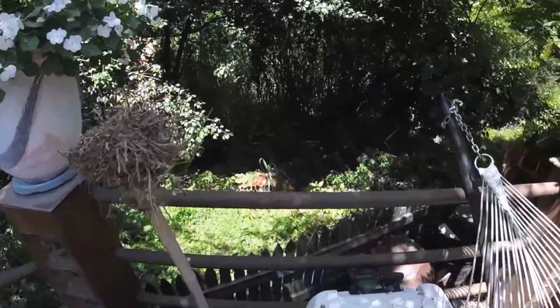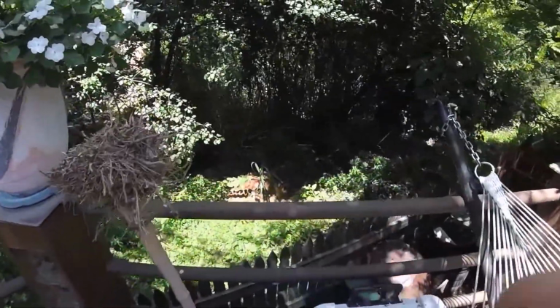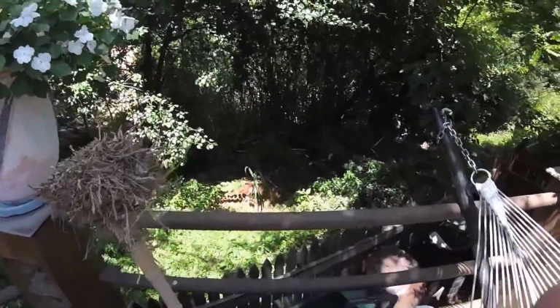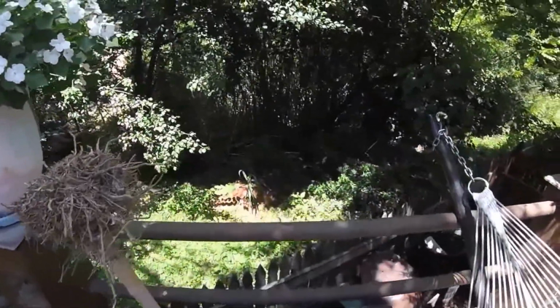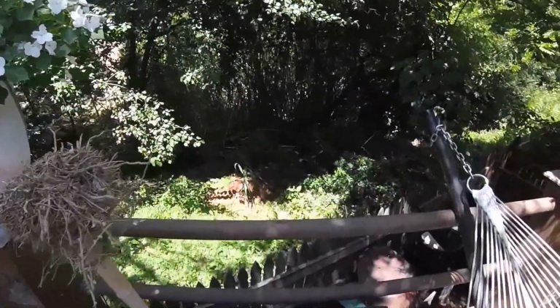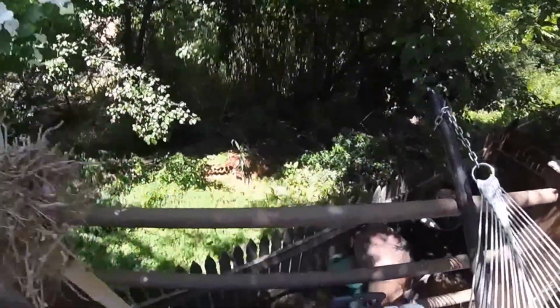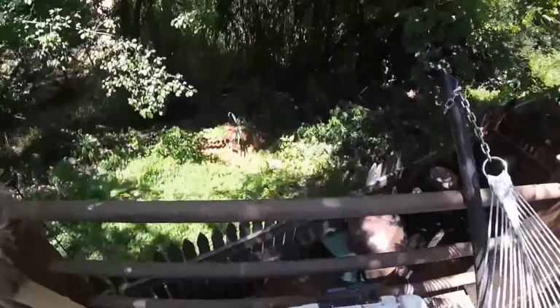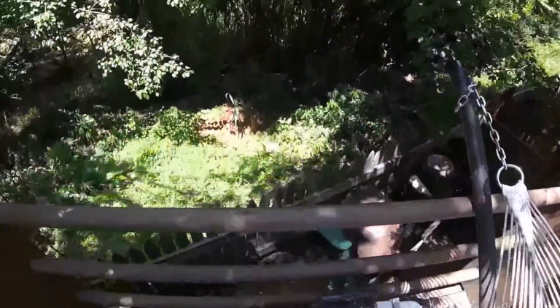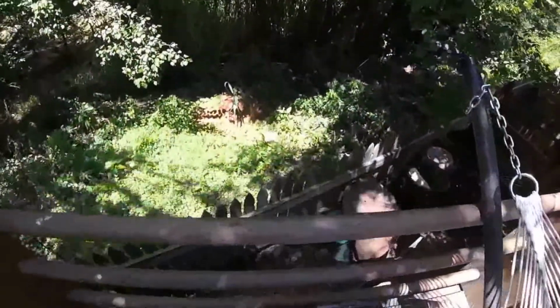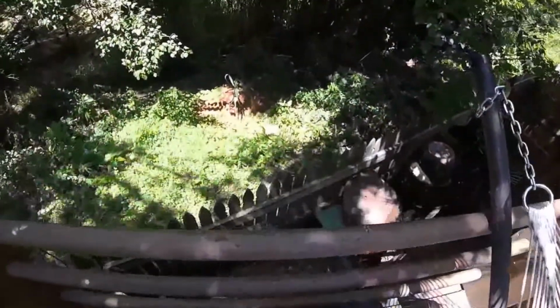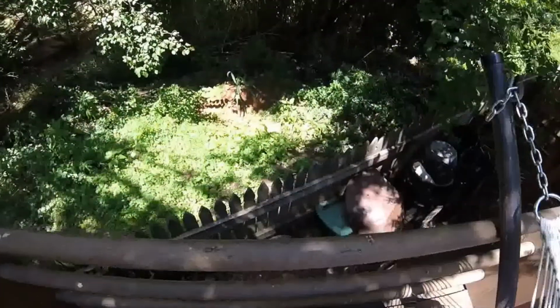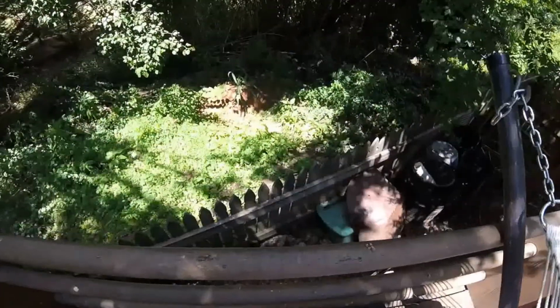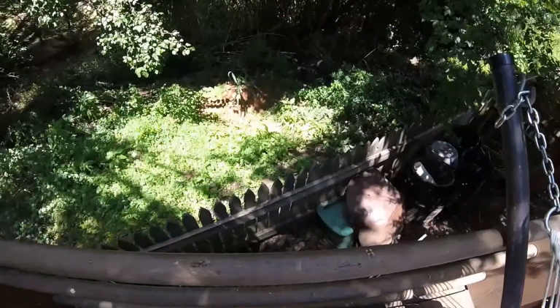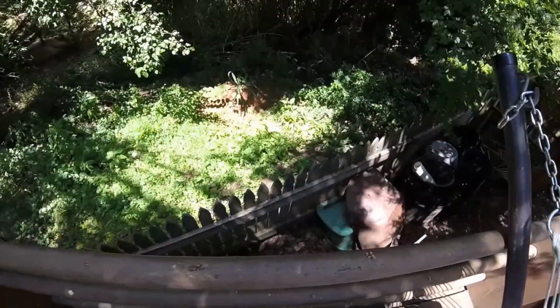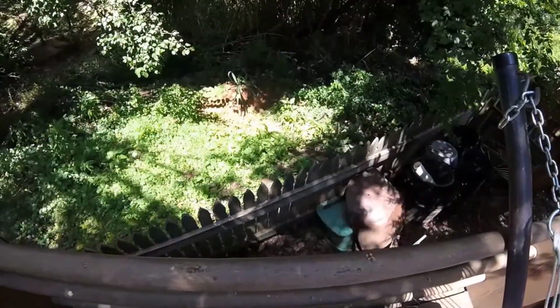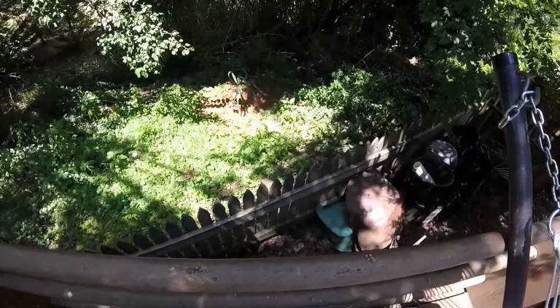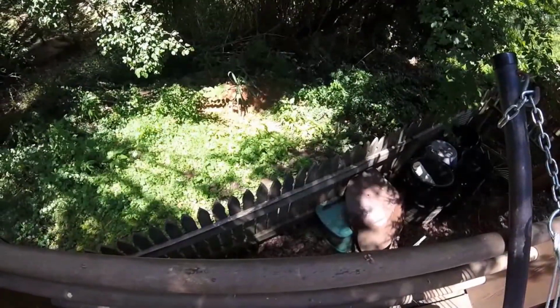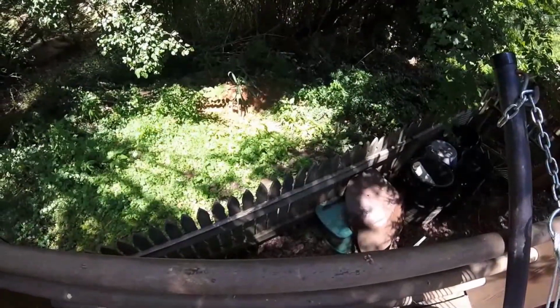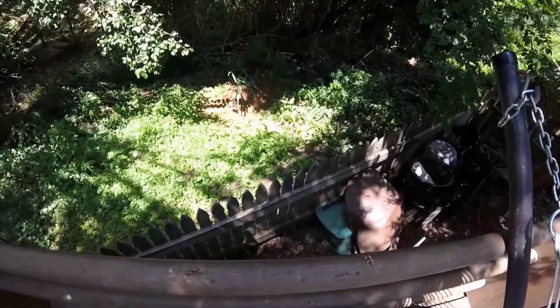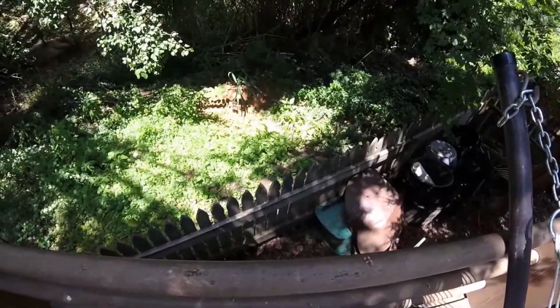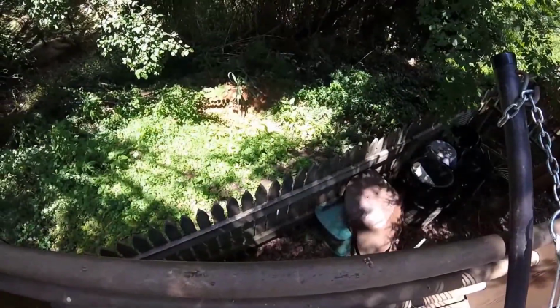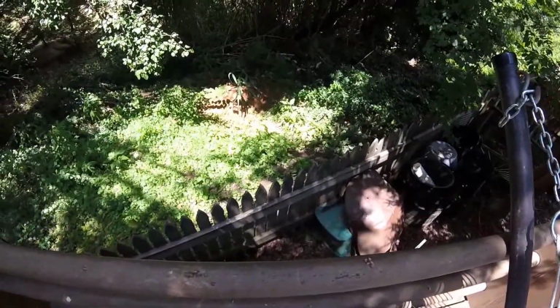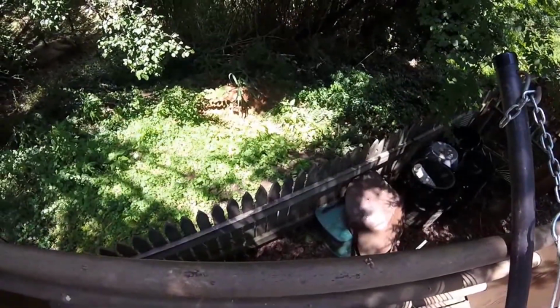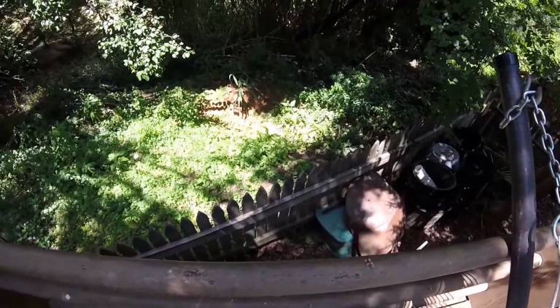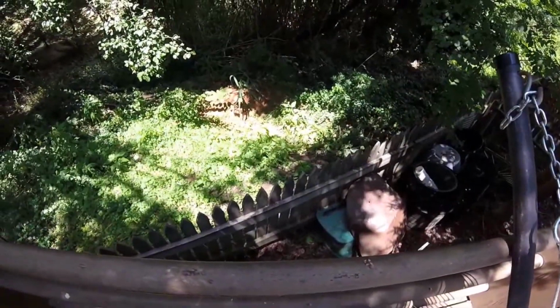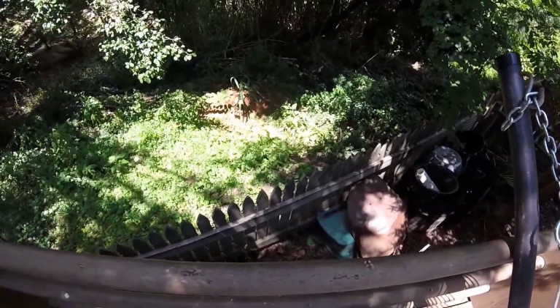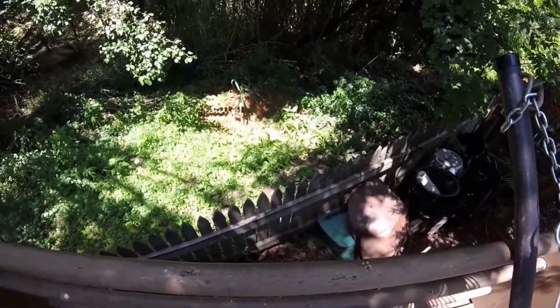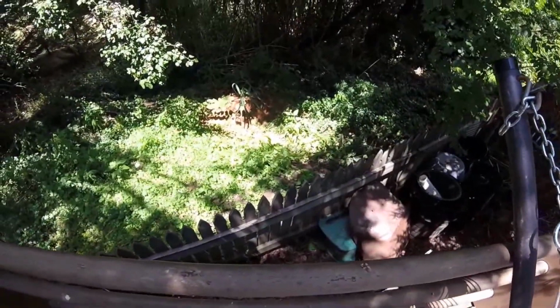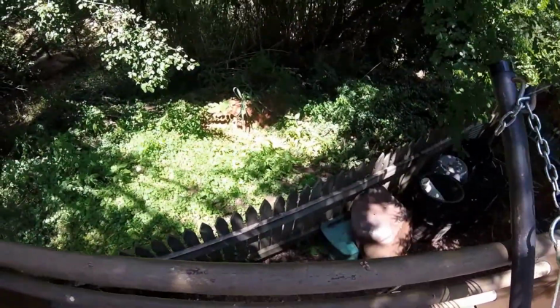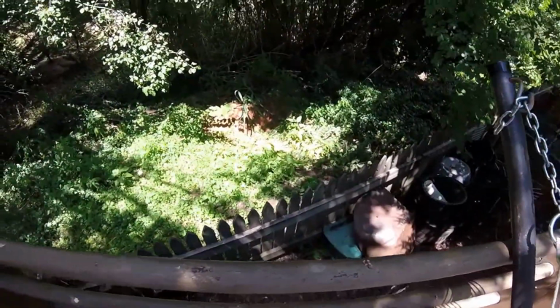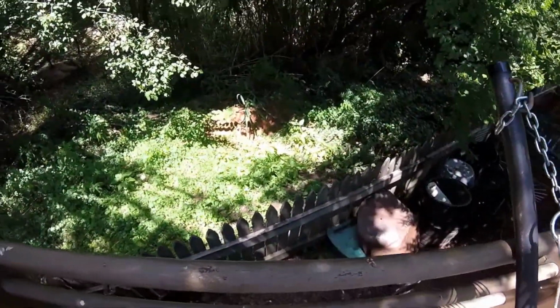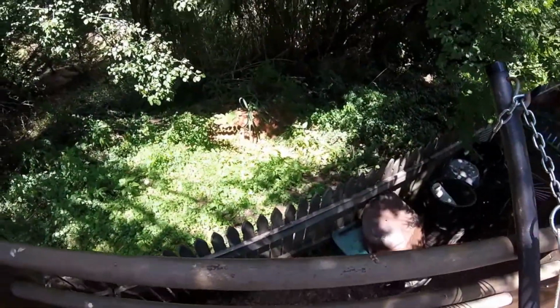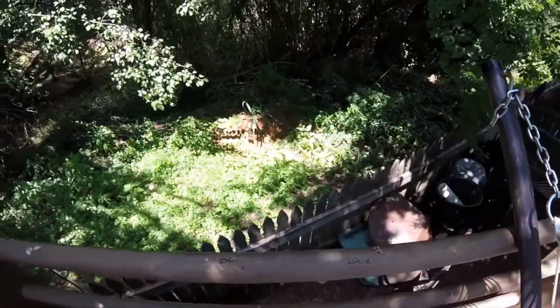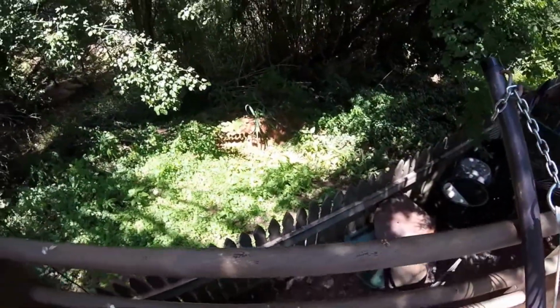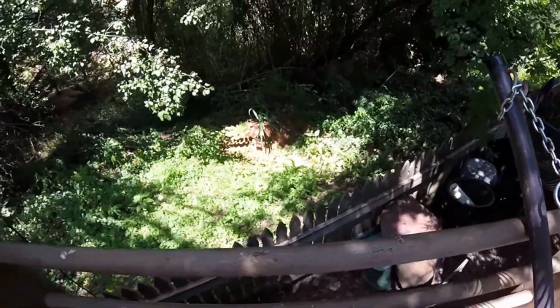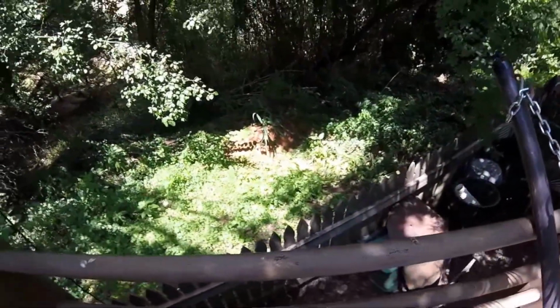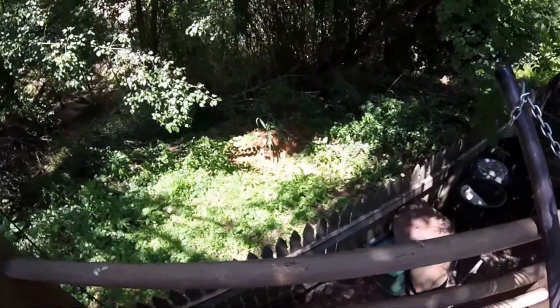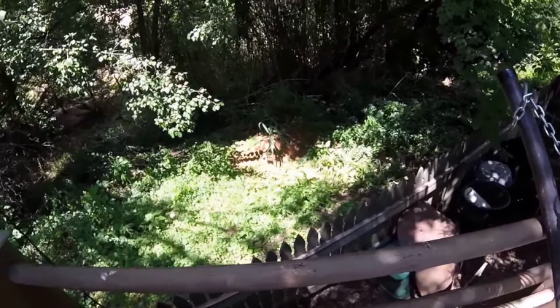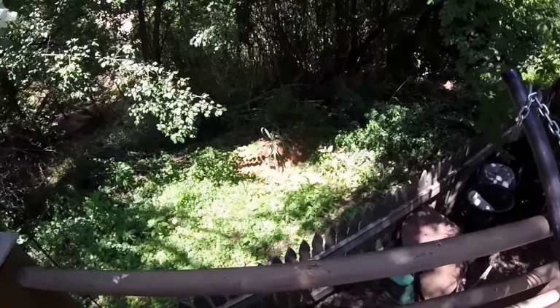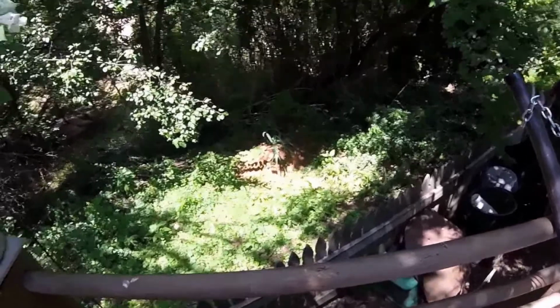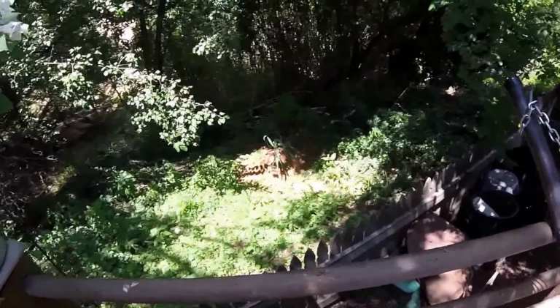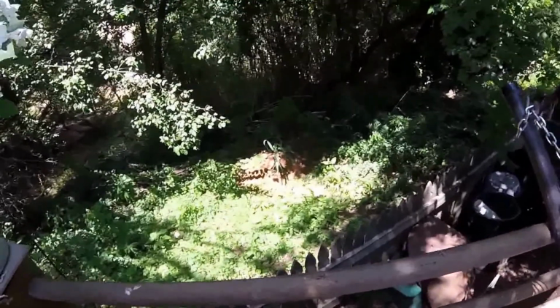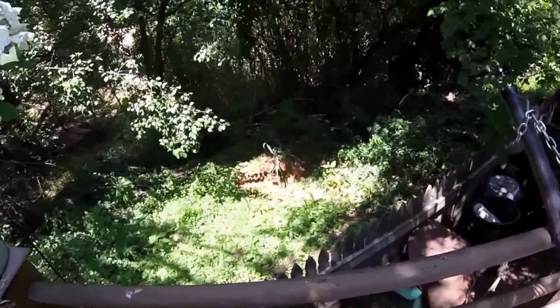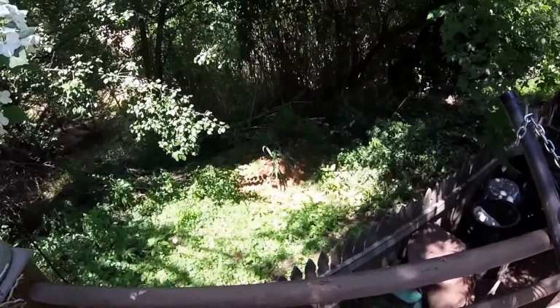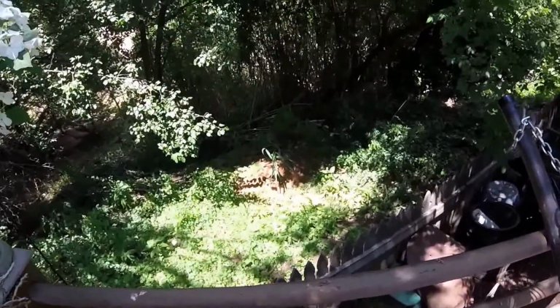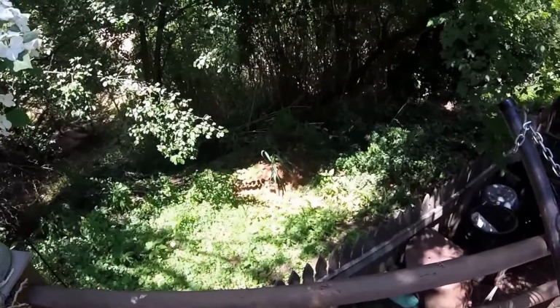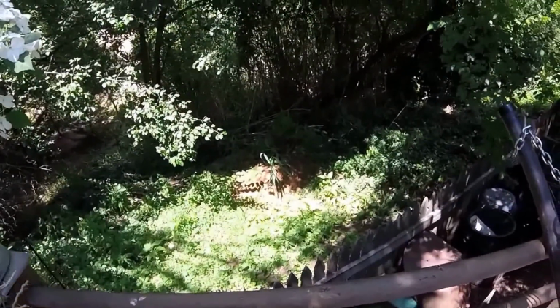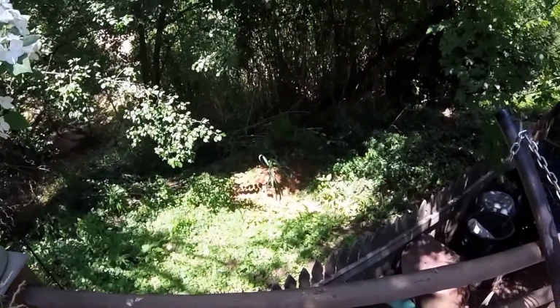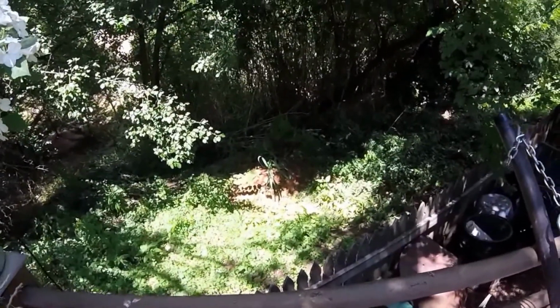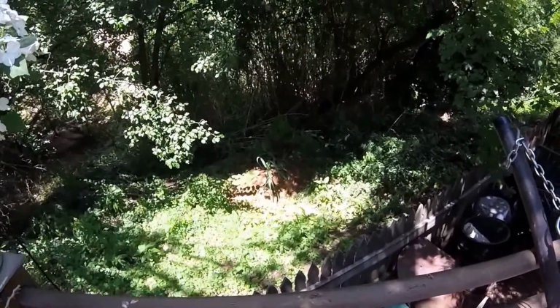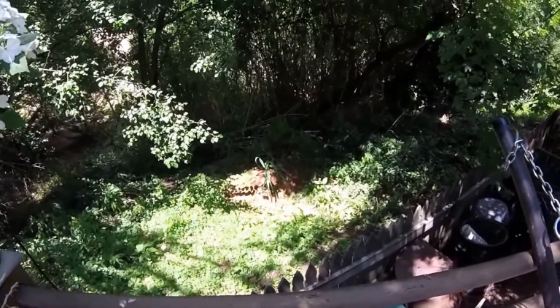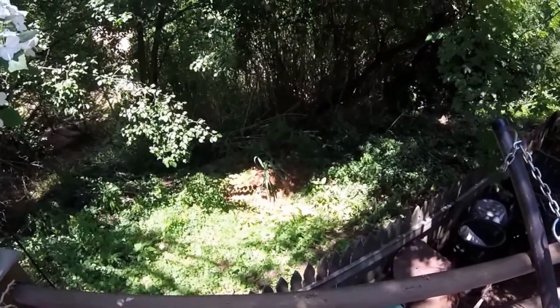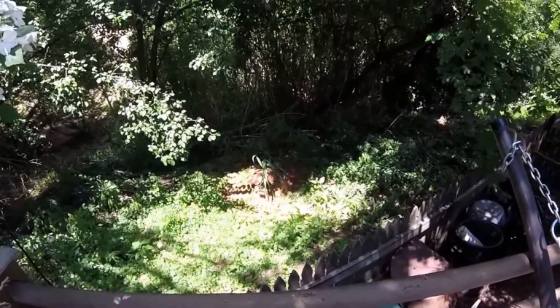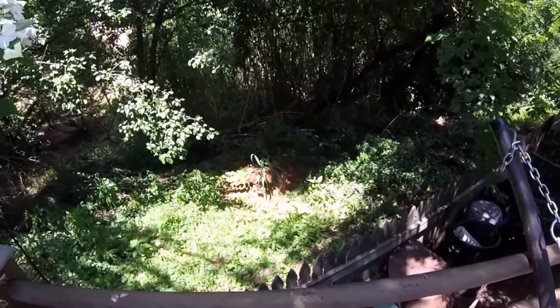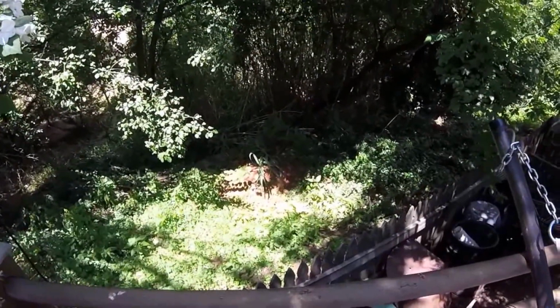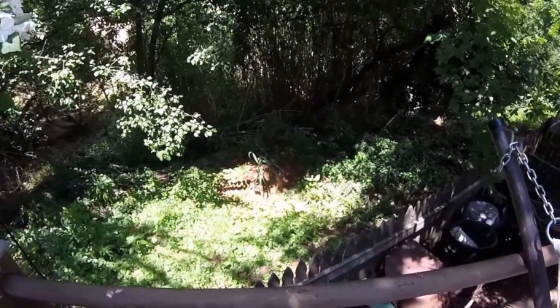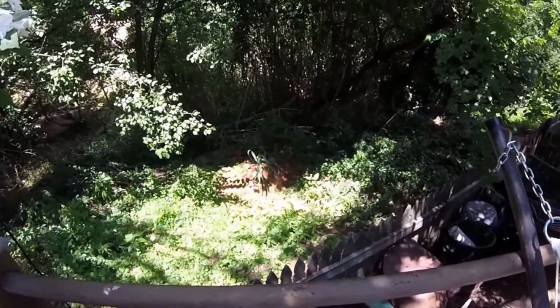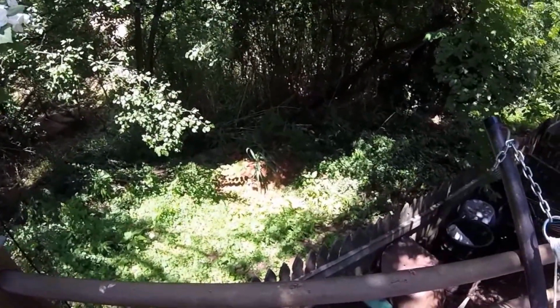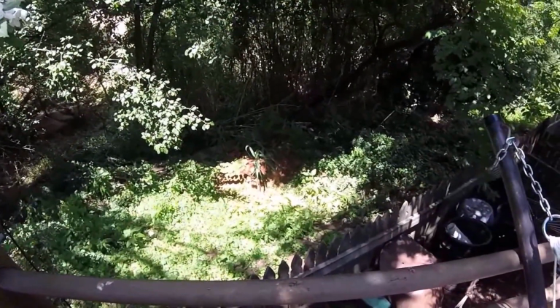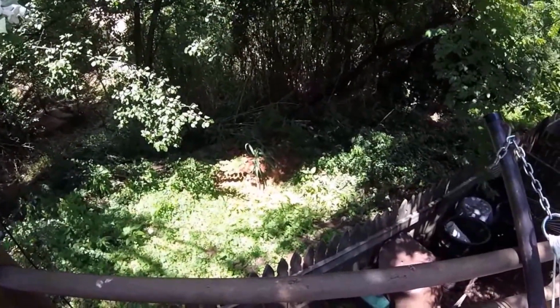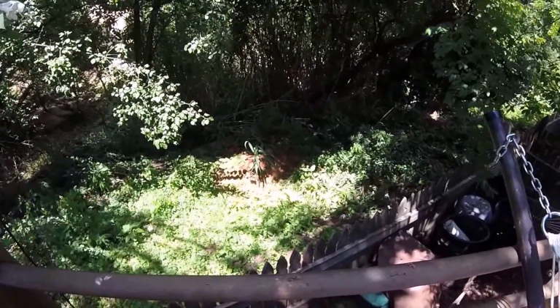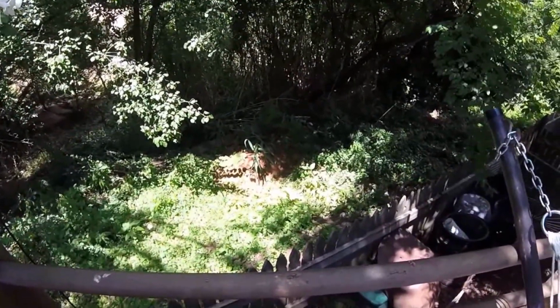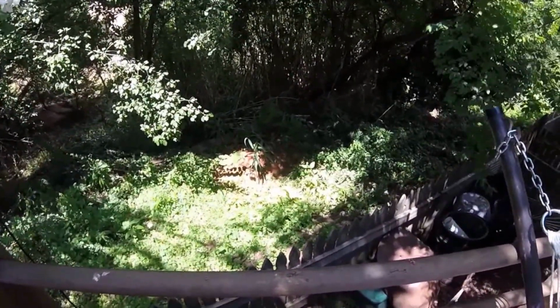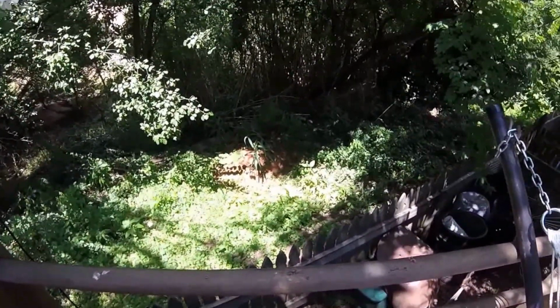See him? Gopher in a gopher hole. He's eating my garden. He's really pissing me off.